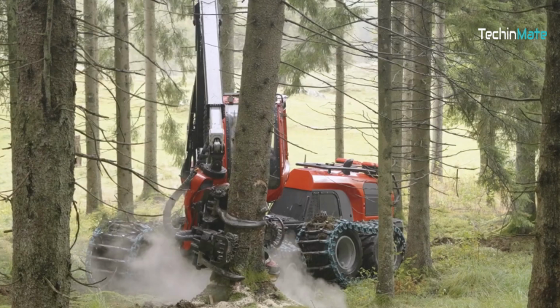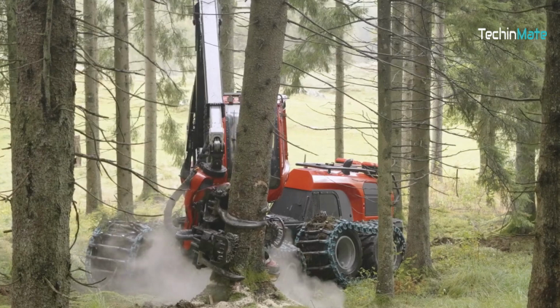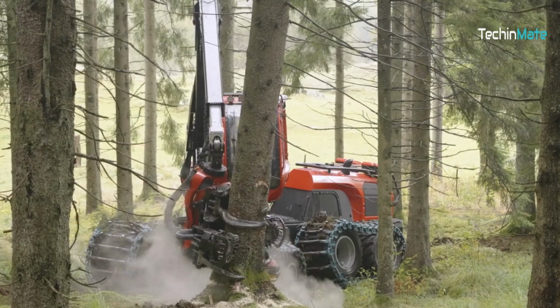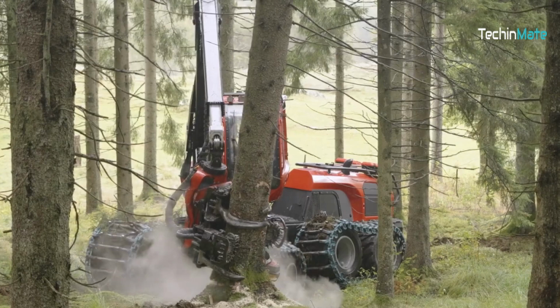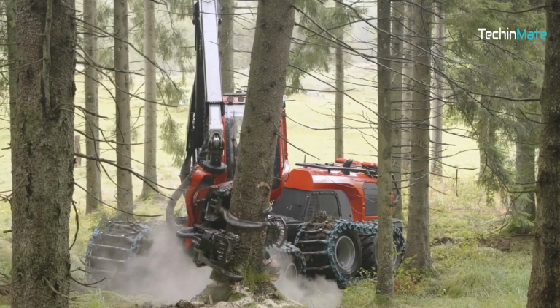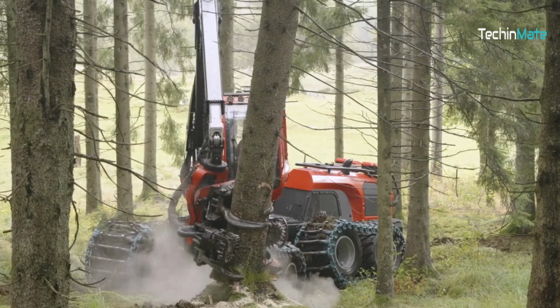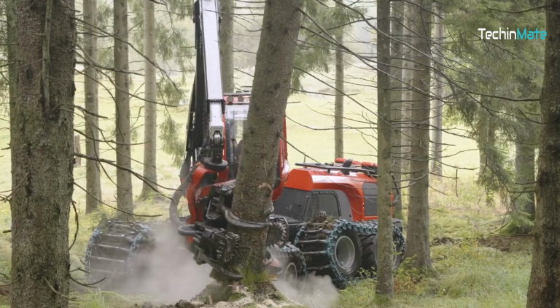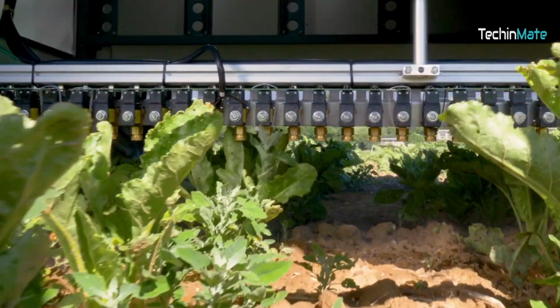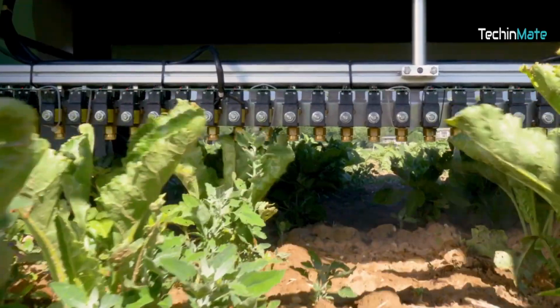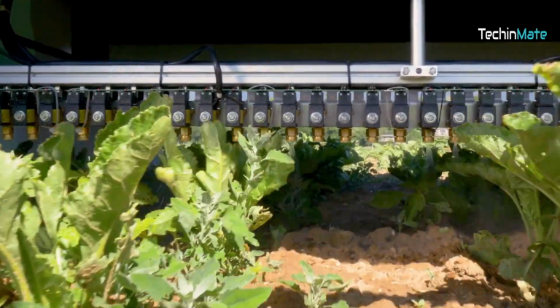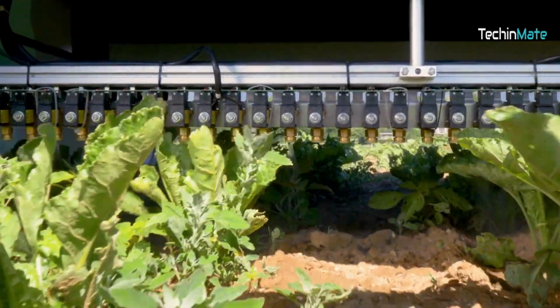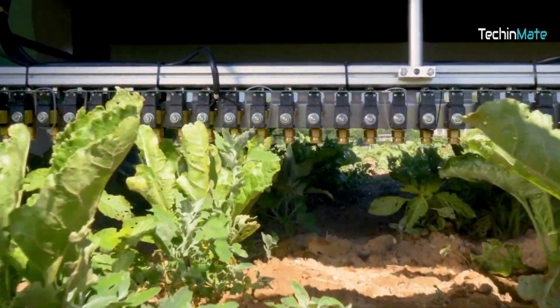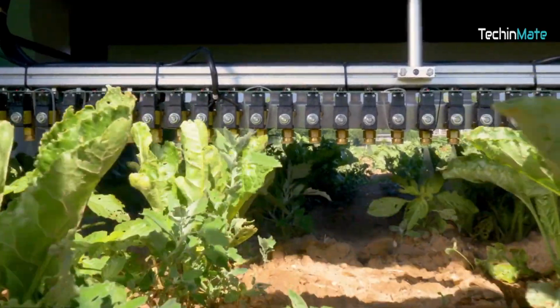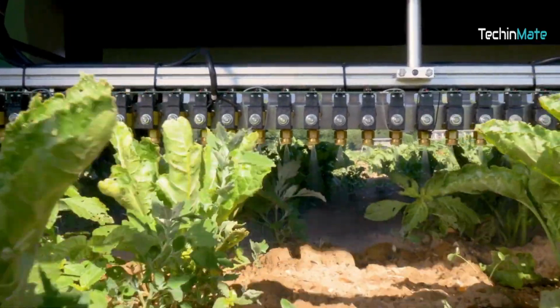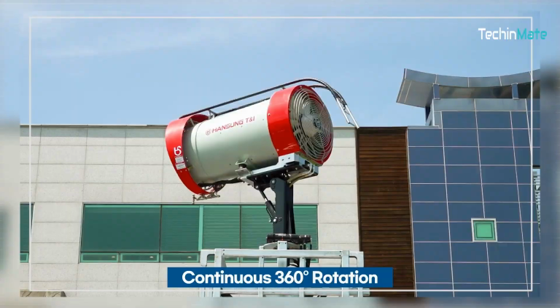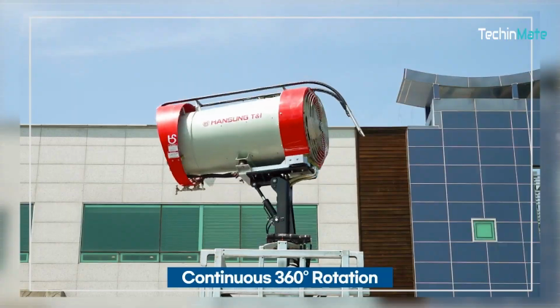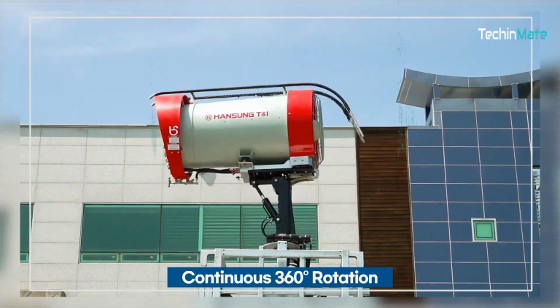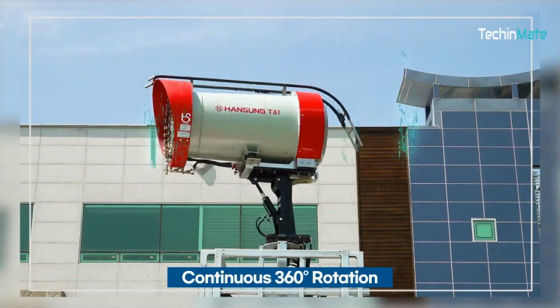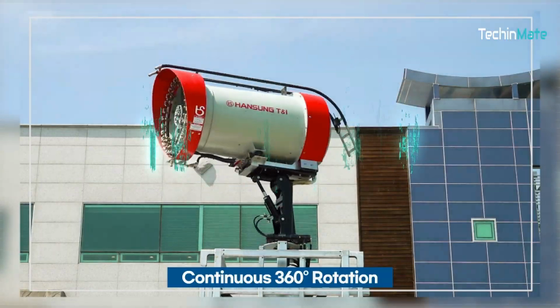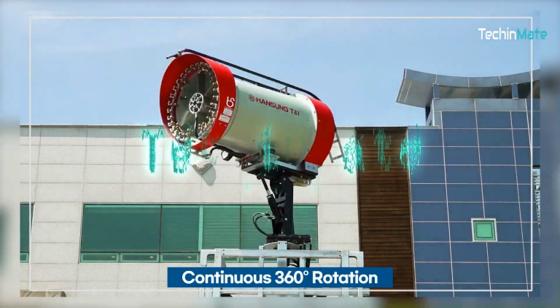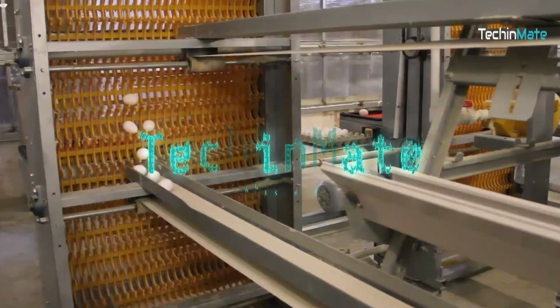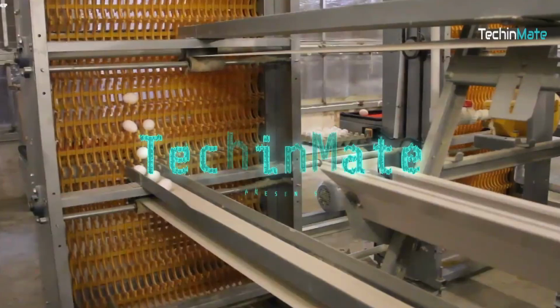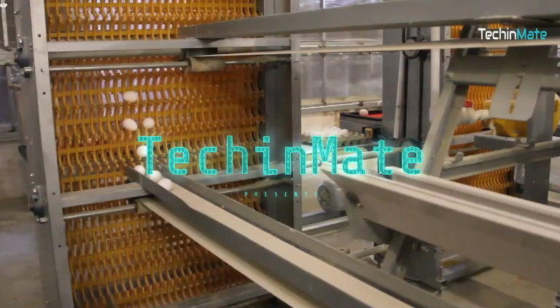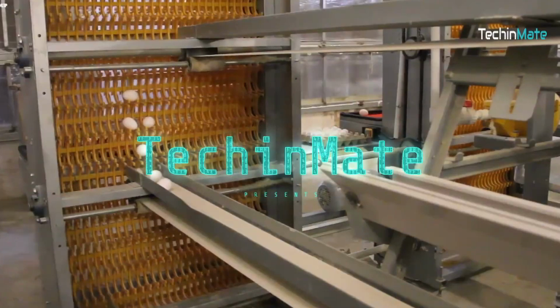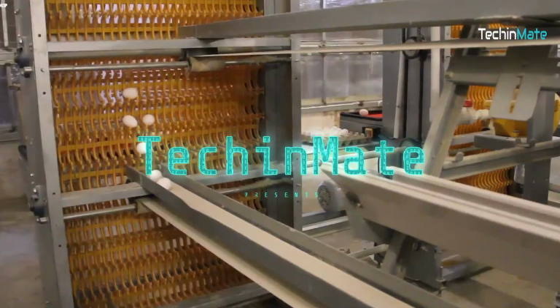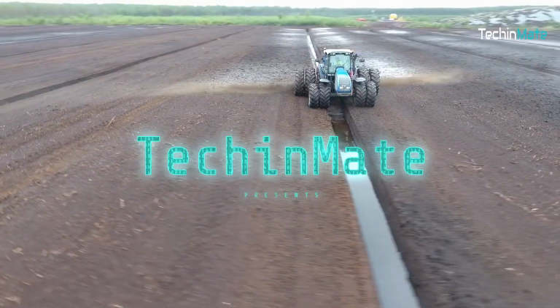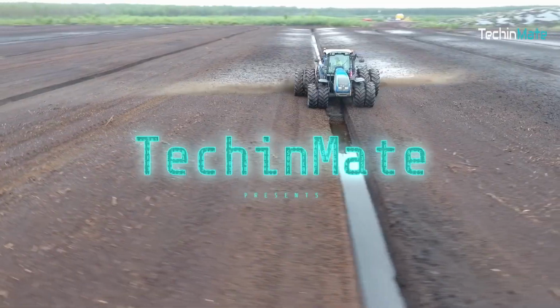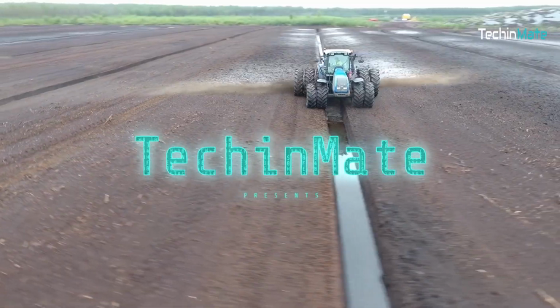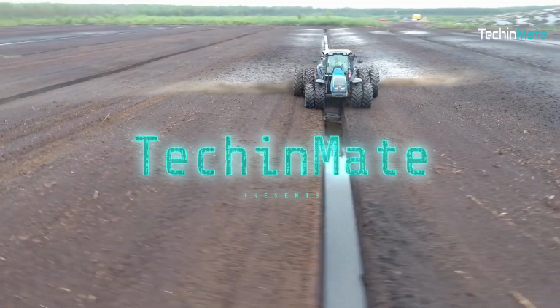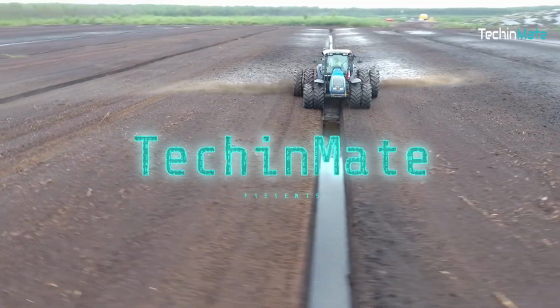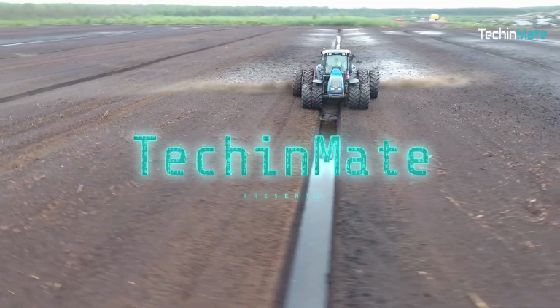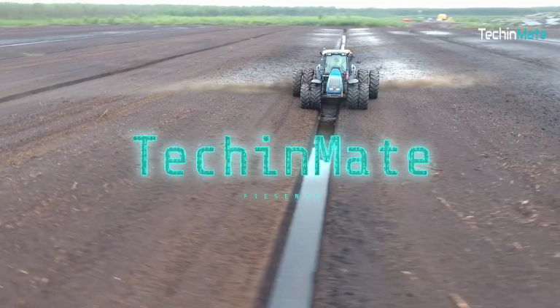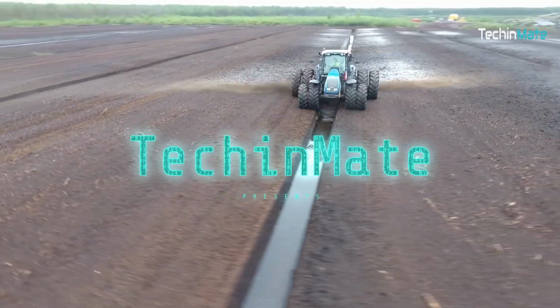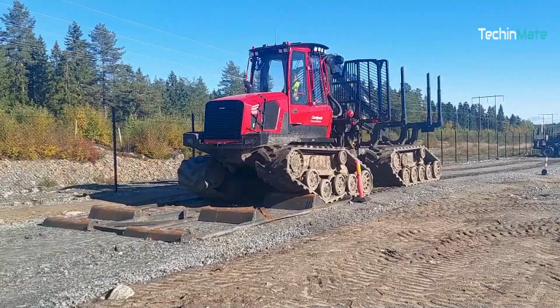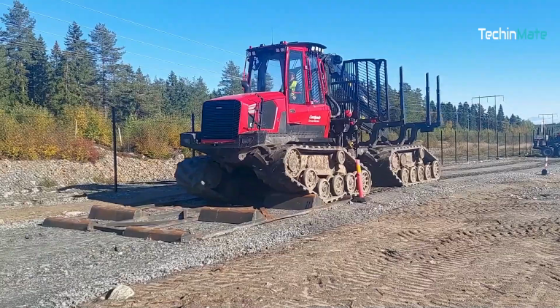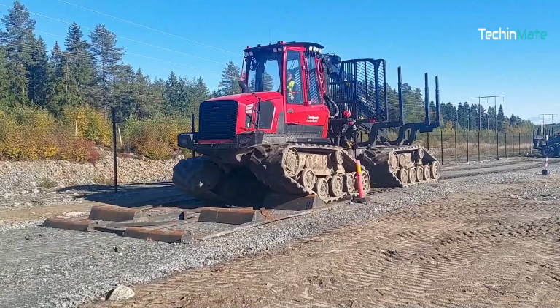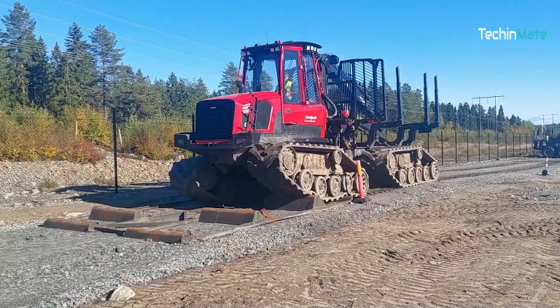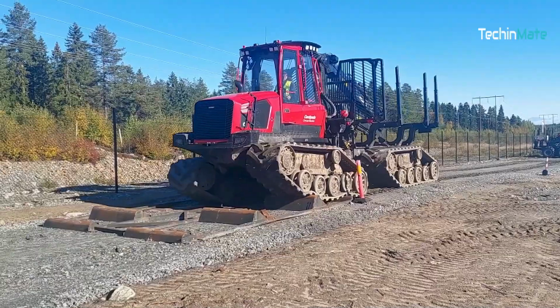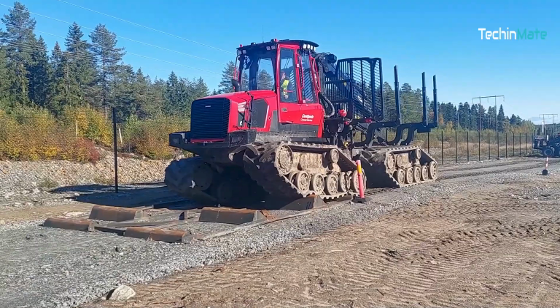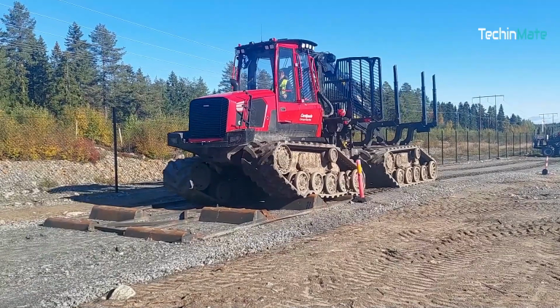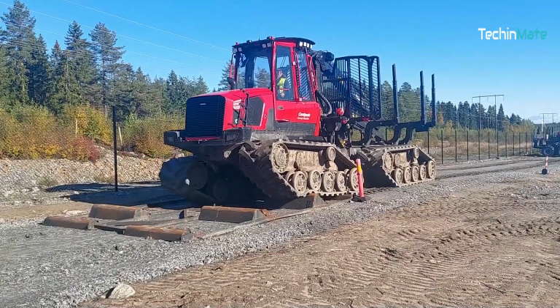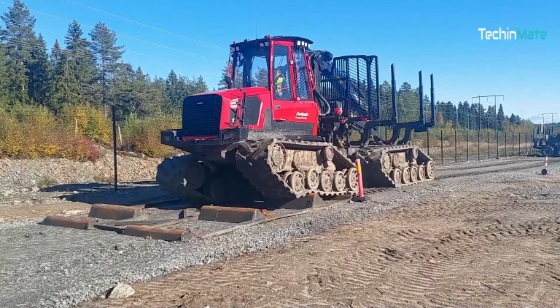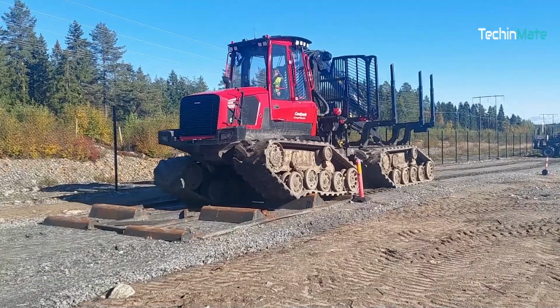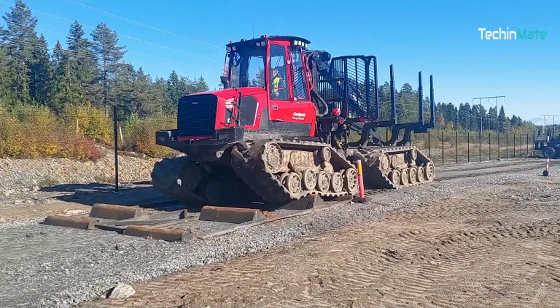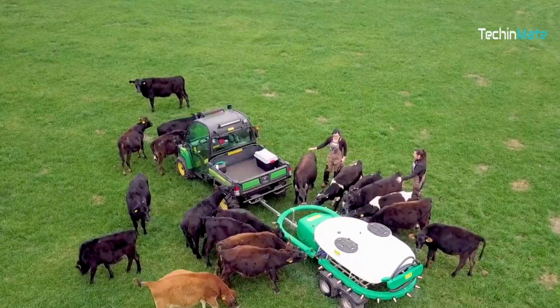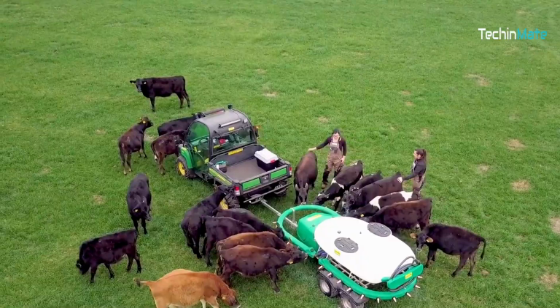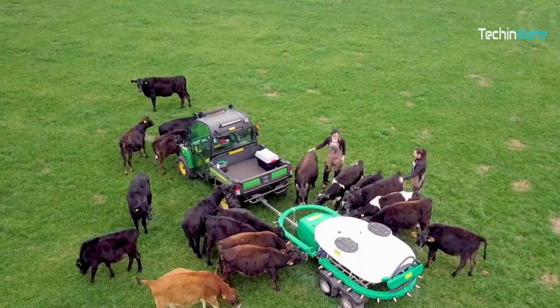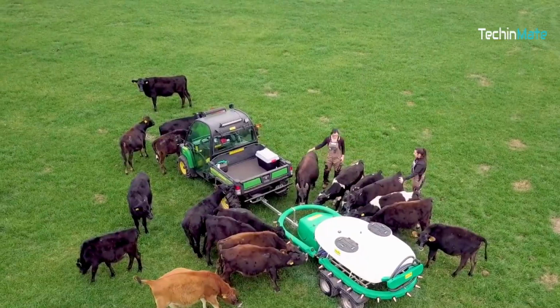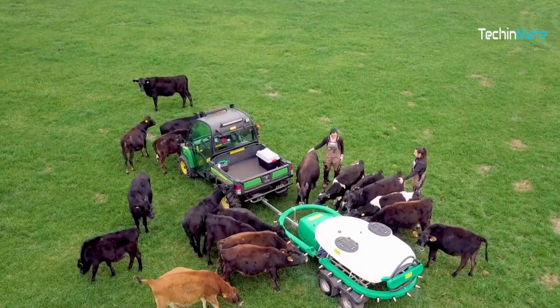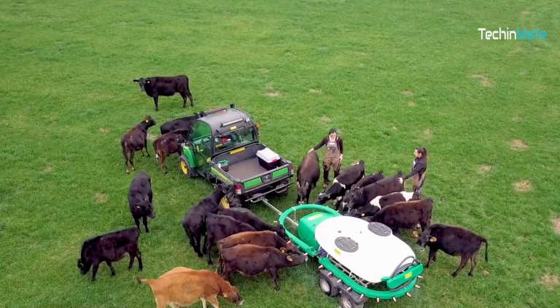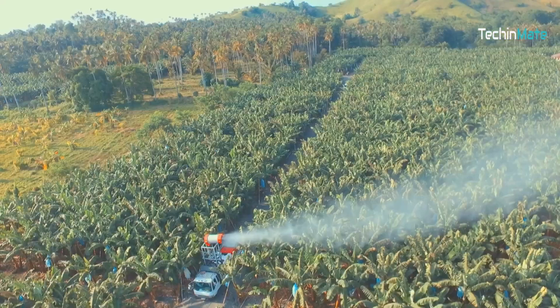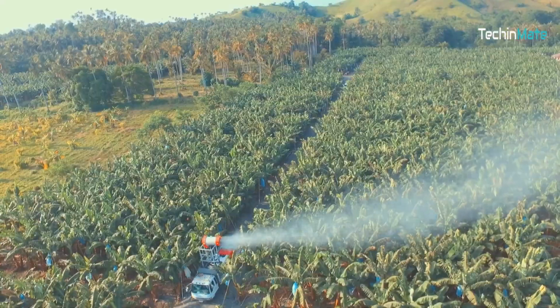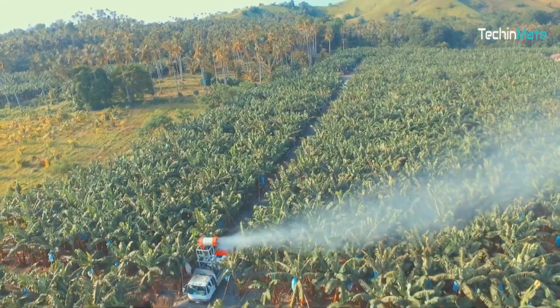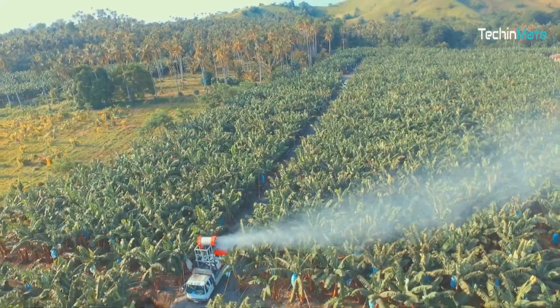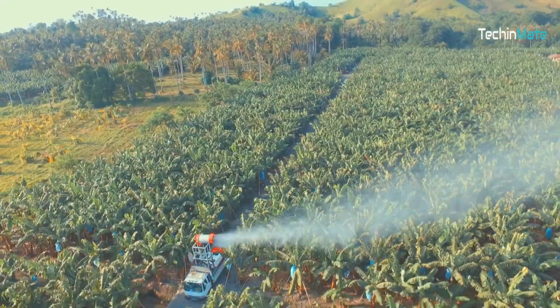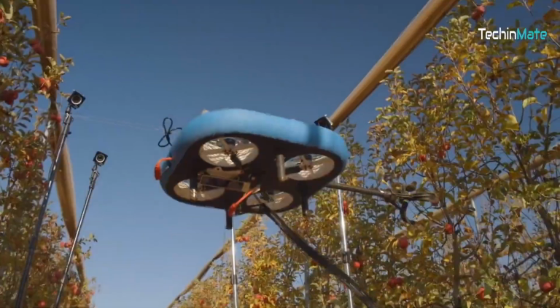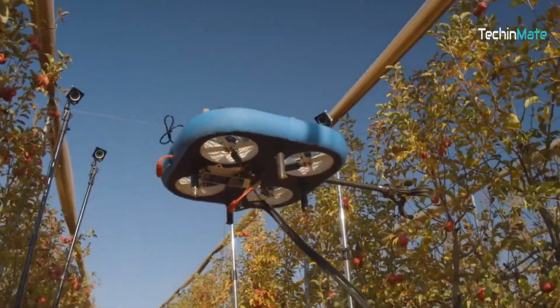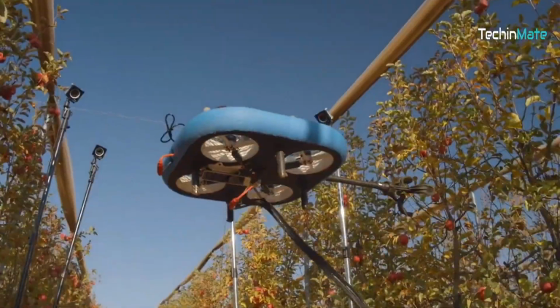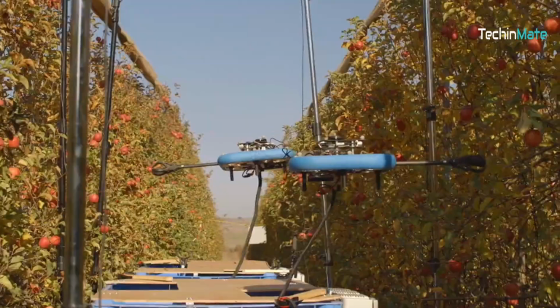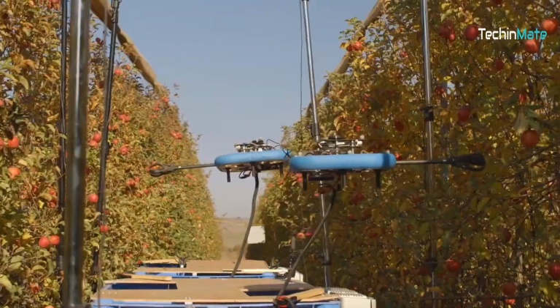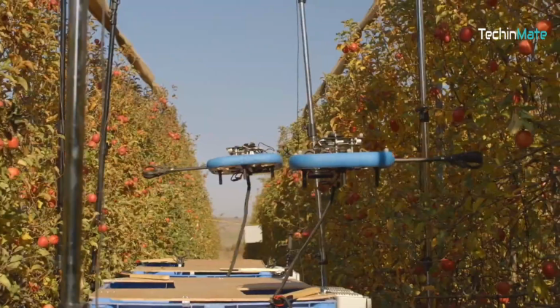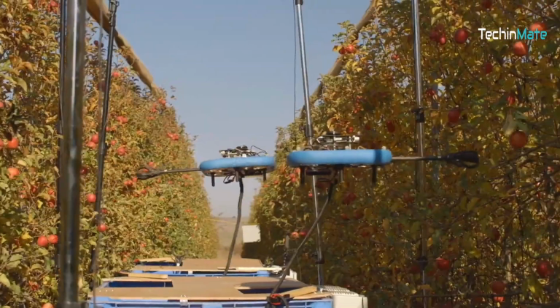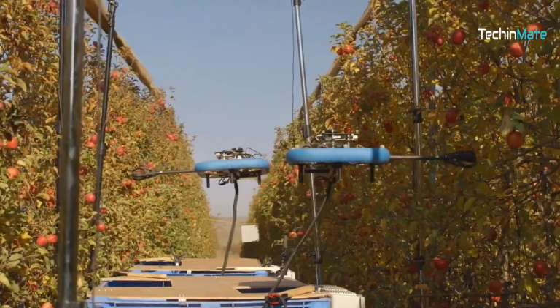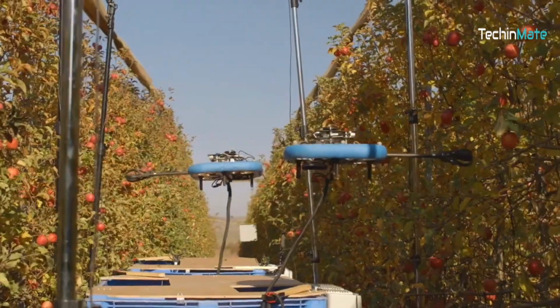Welcome back. Today, TekkenMate brings you modern machines shaping the future of agriculture. Let's dive in.